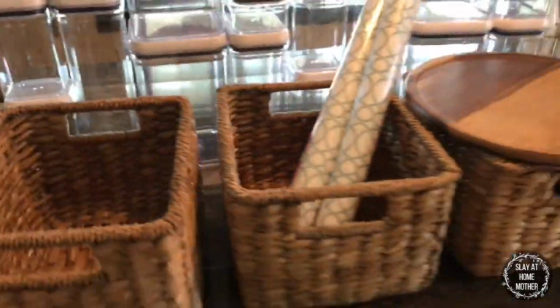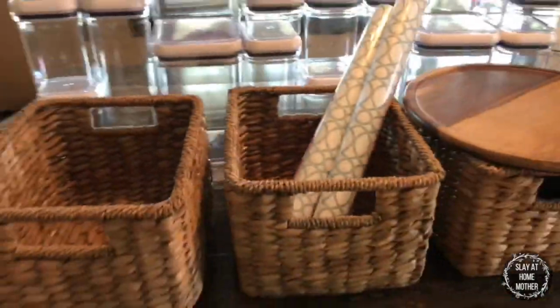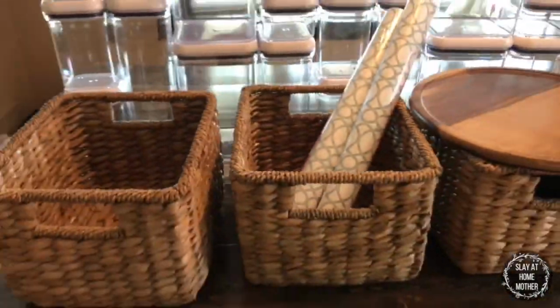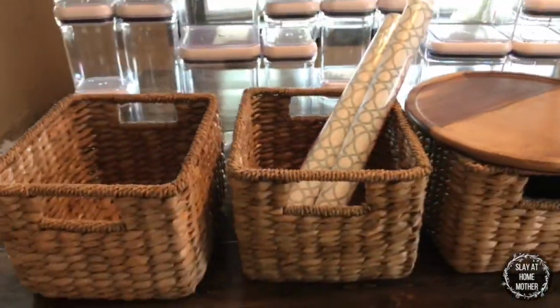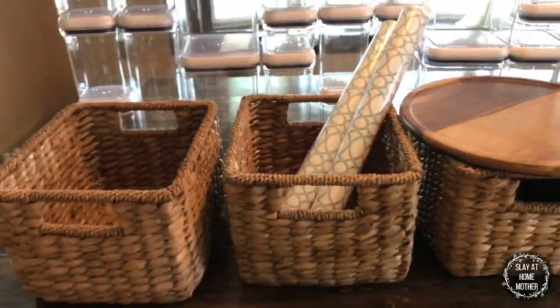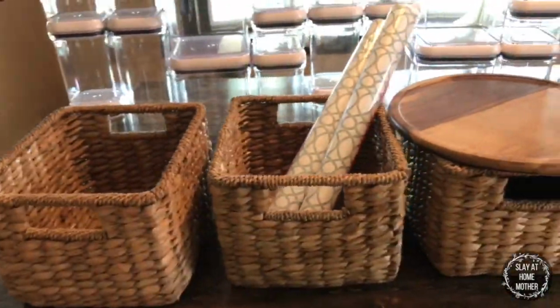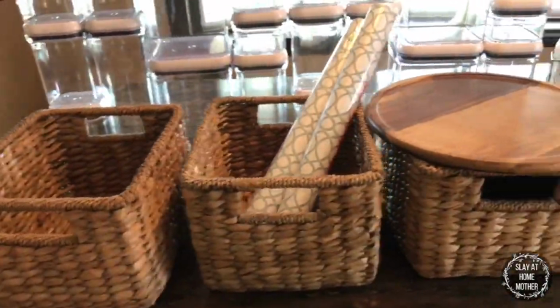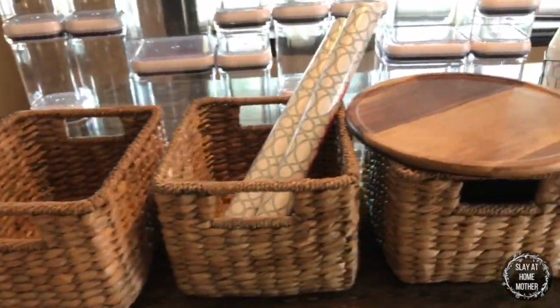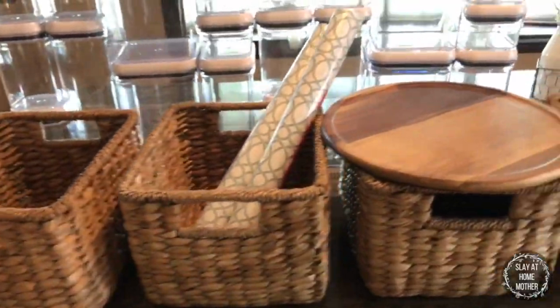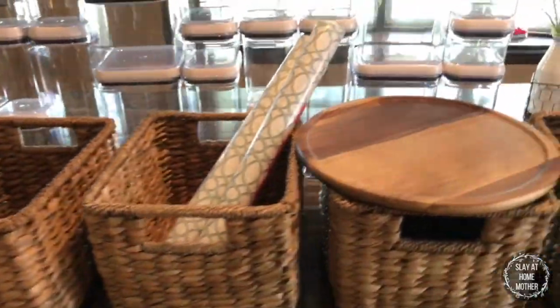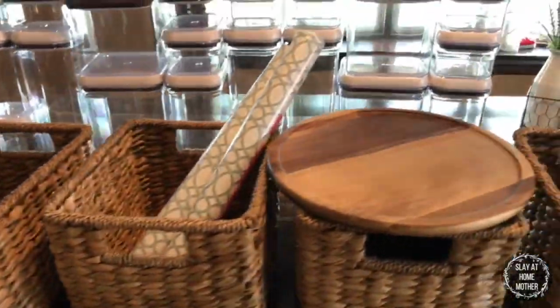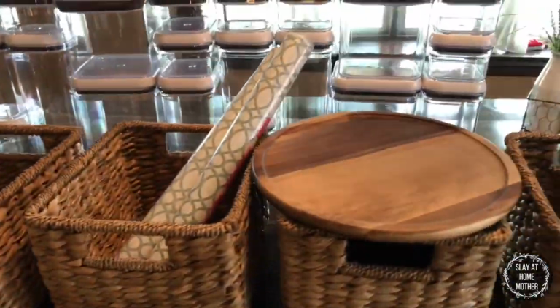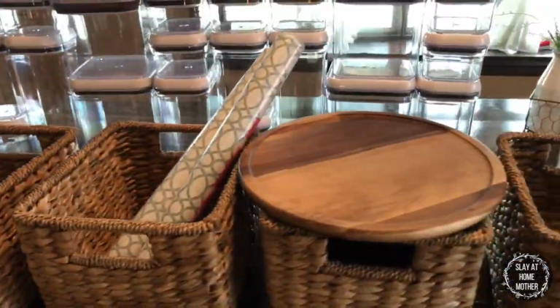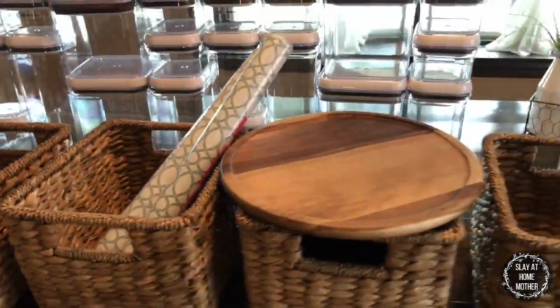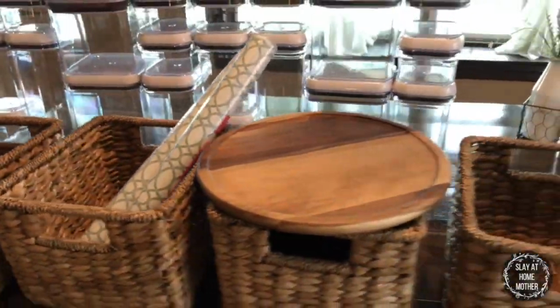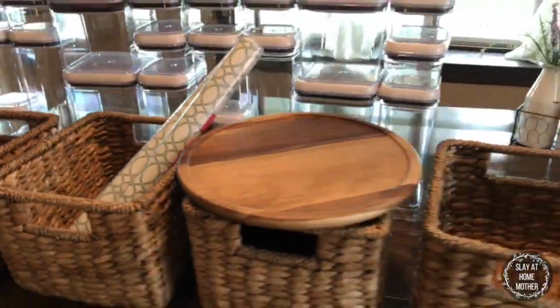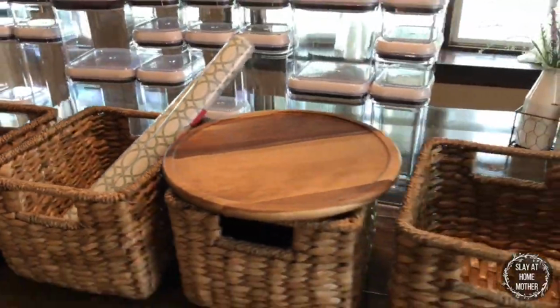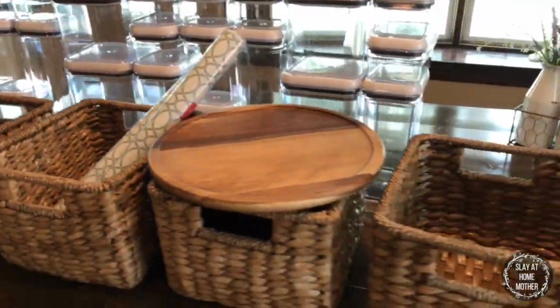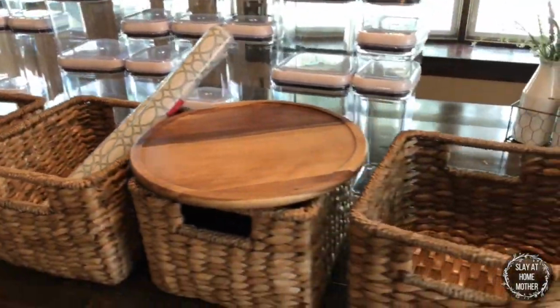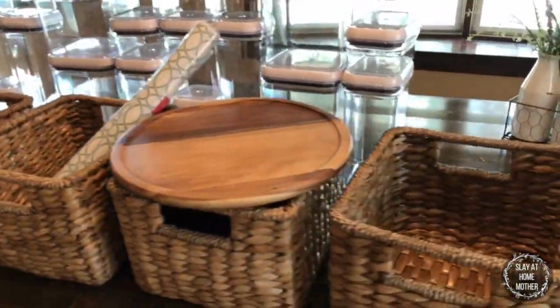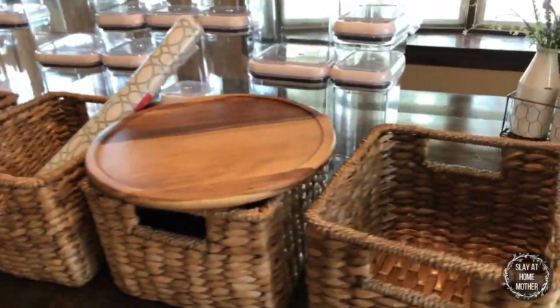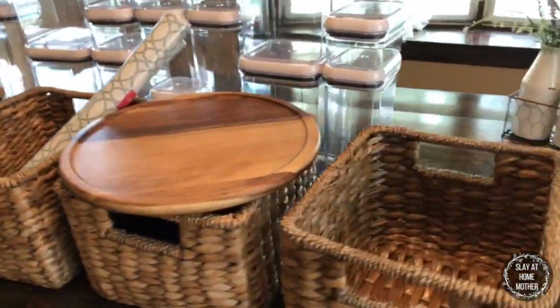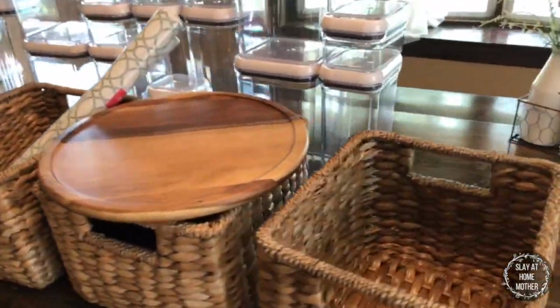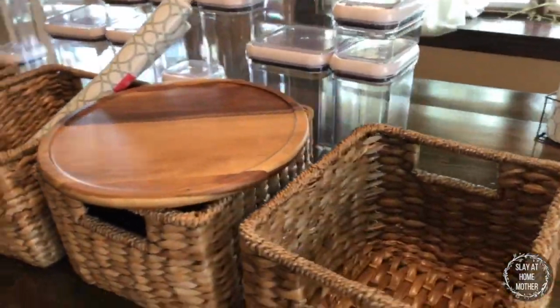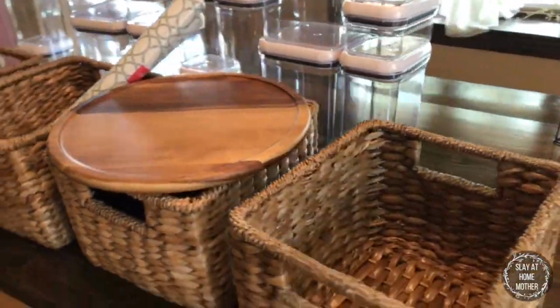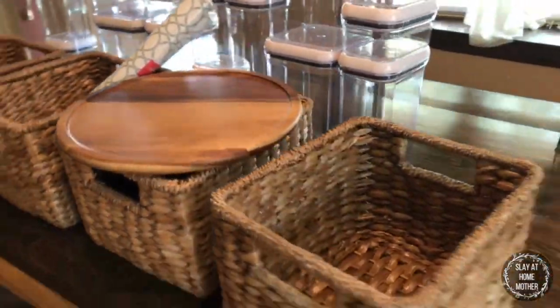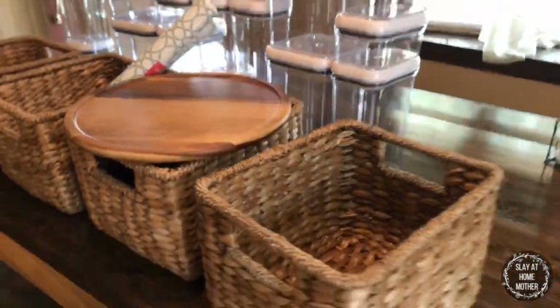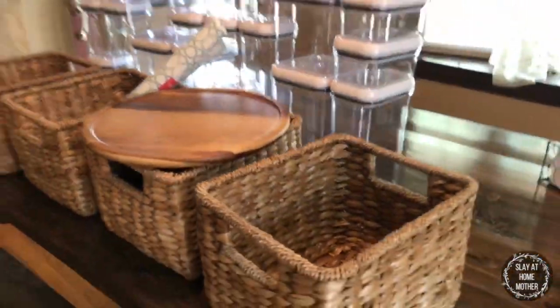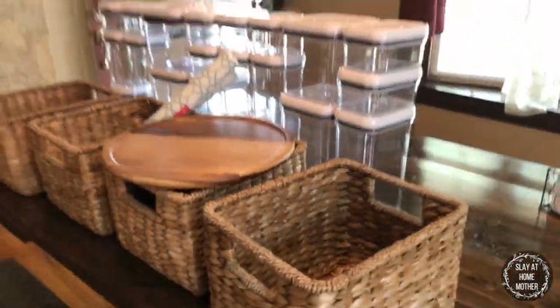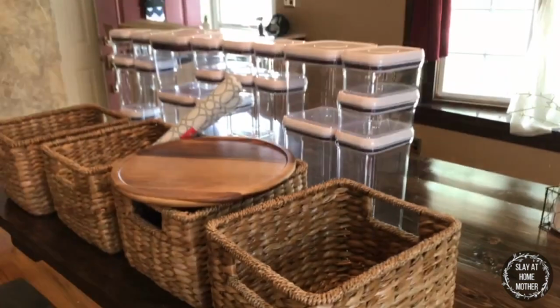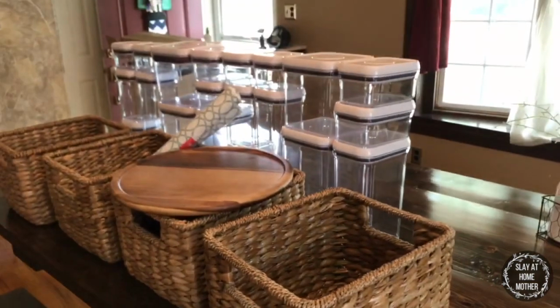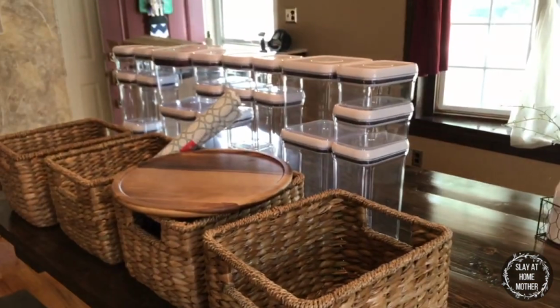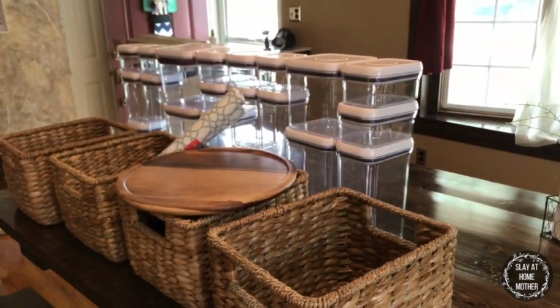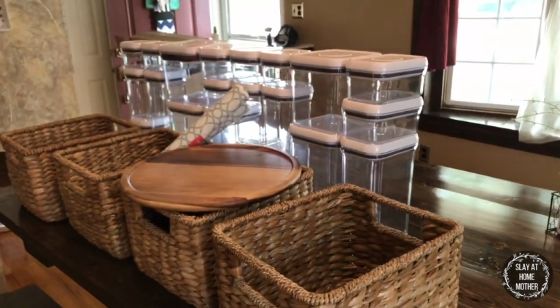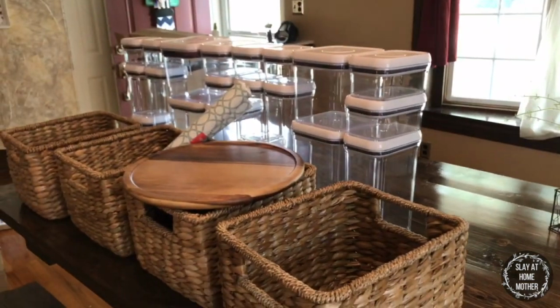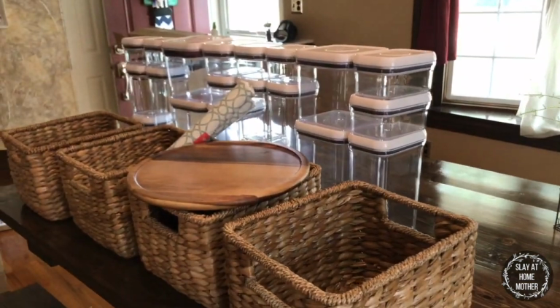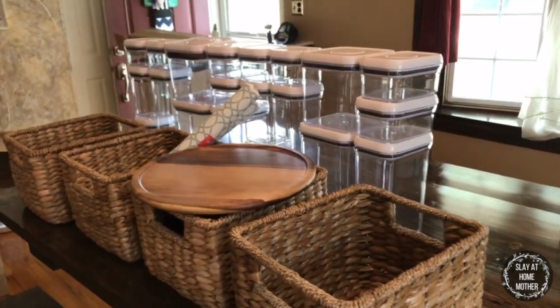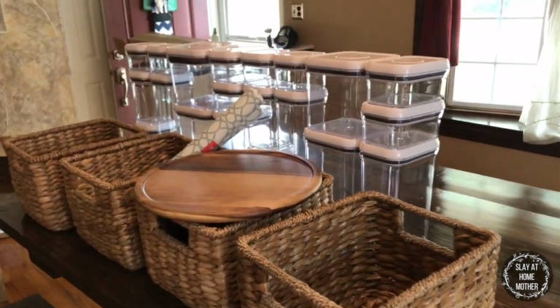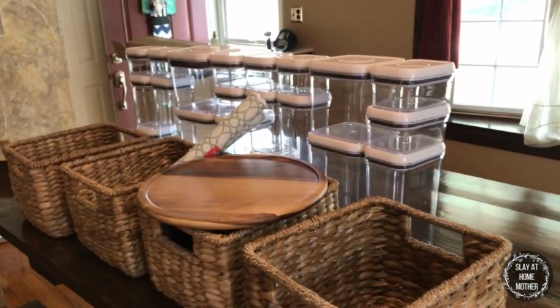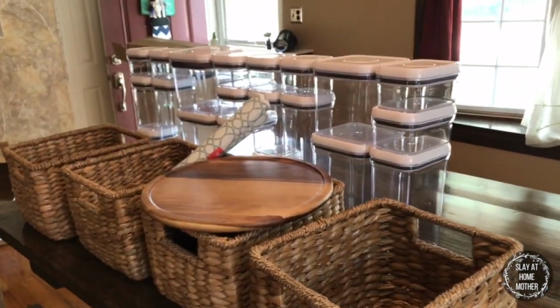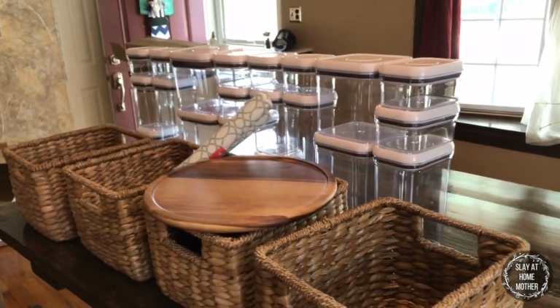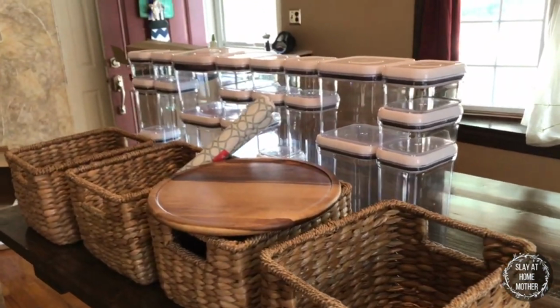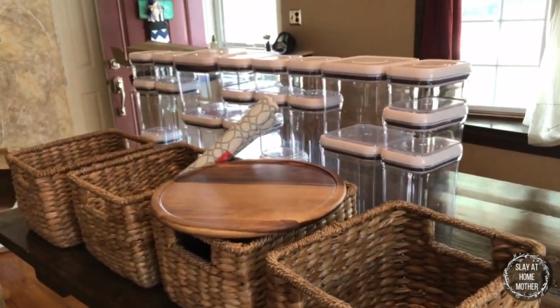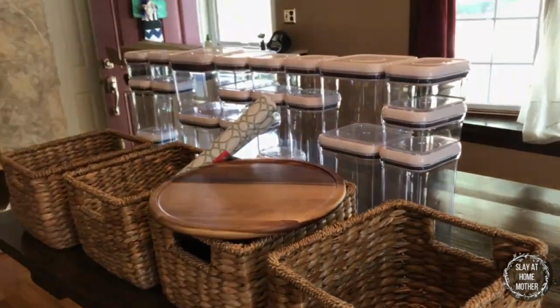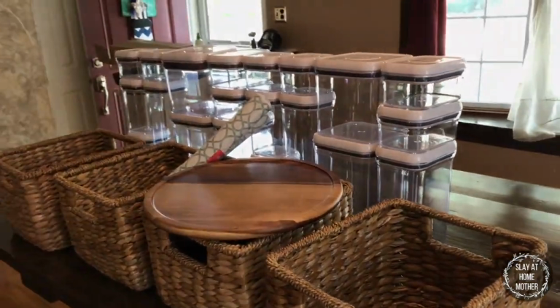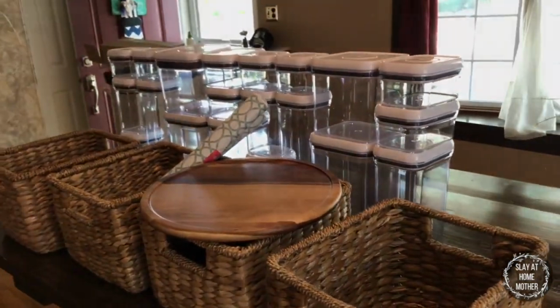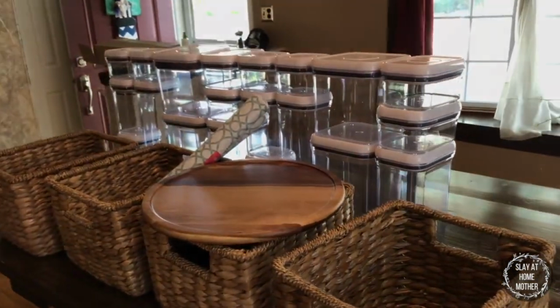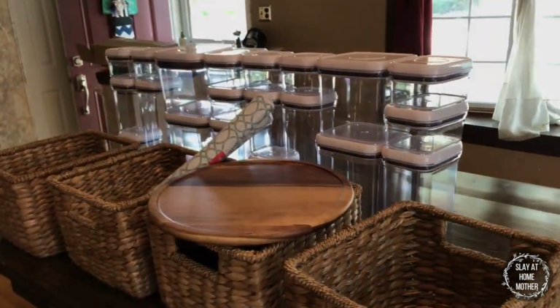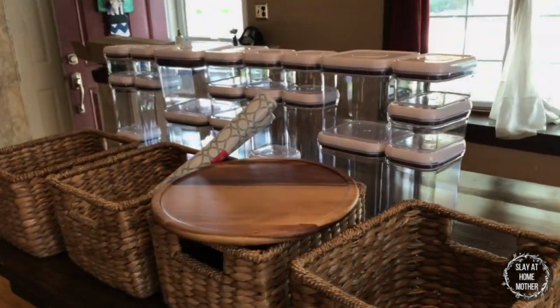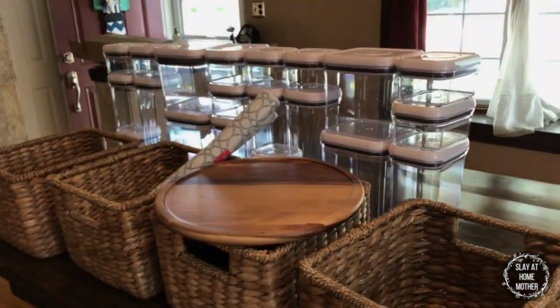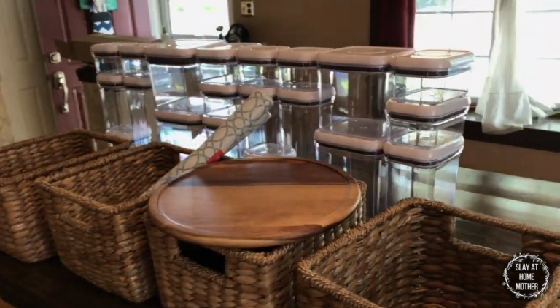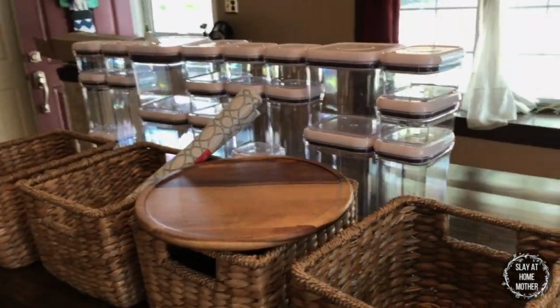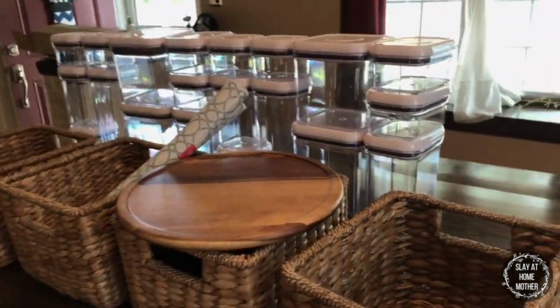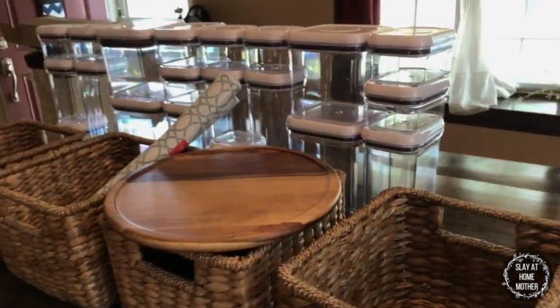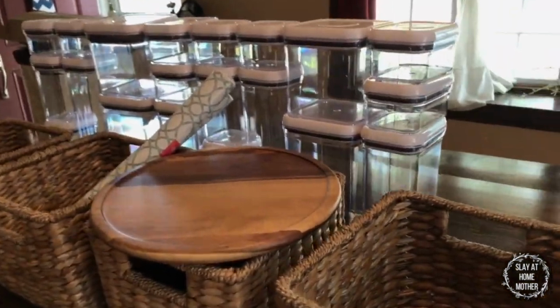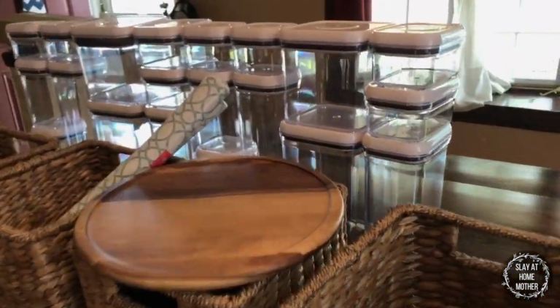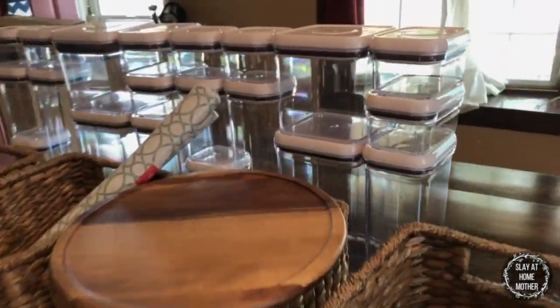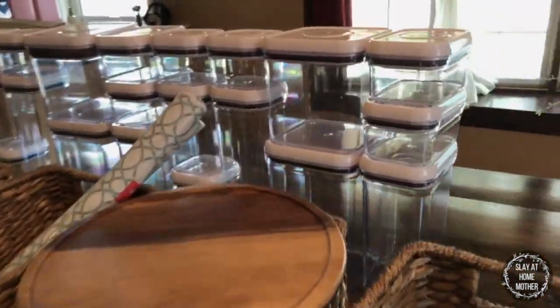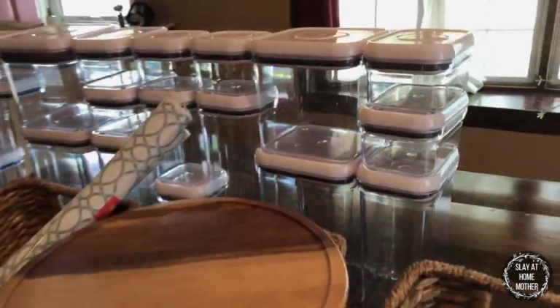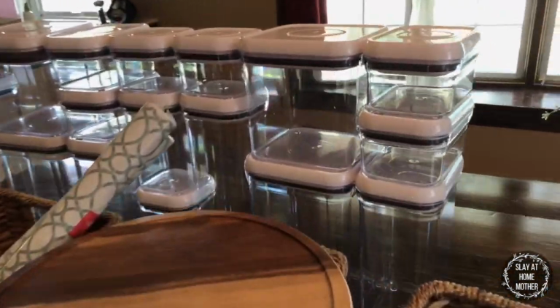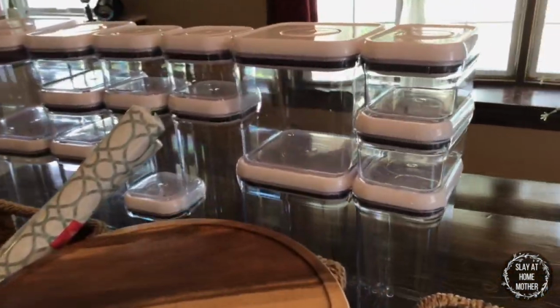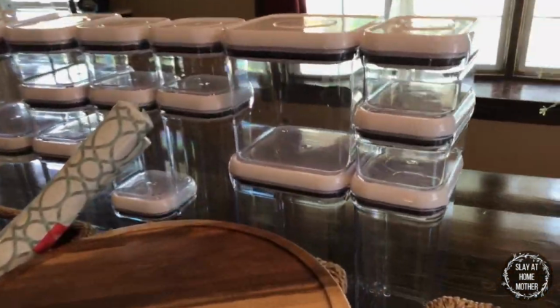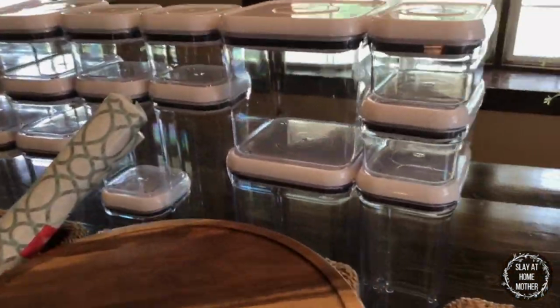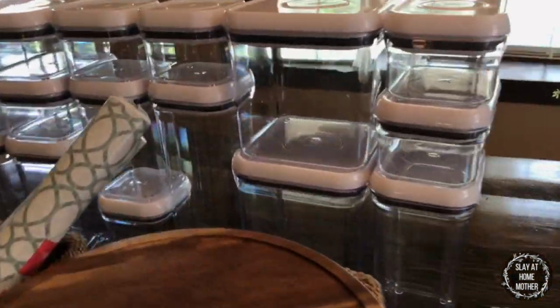For my pantry, I also picked up four baskets, a Lazy Susan, and some contact paper.